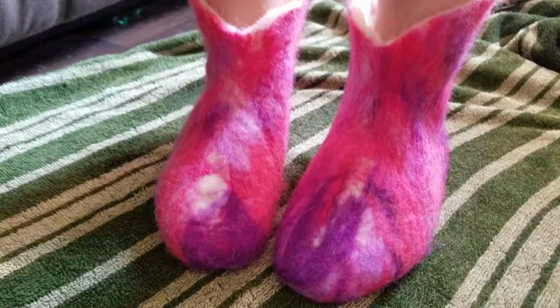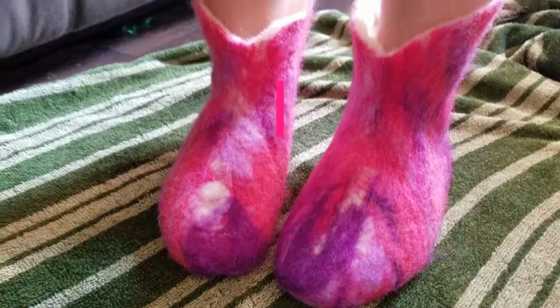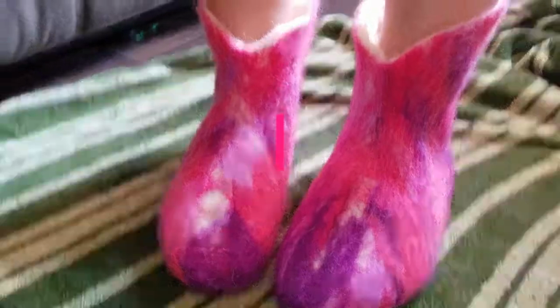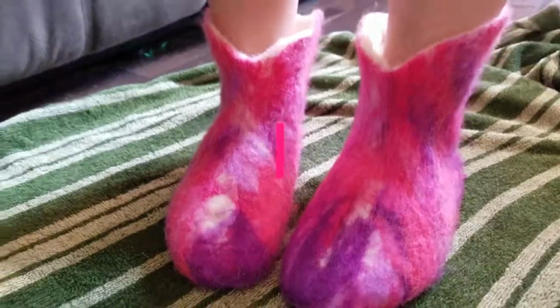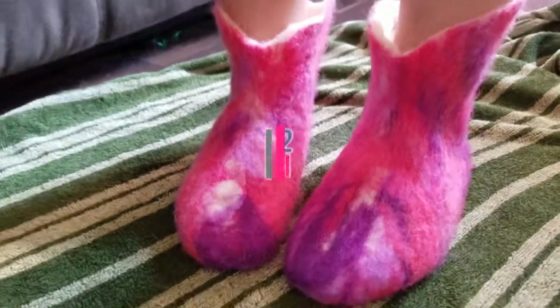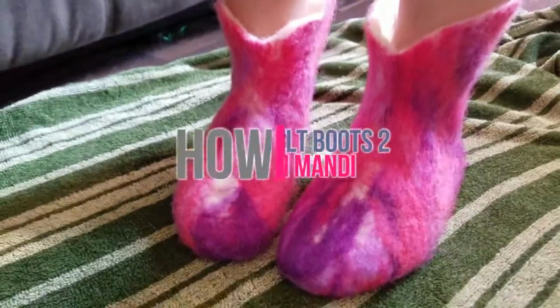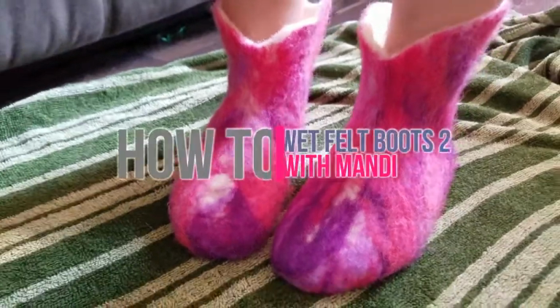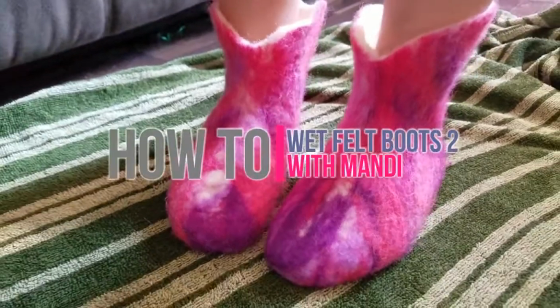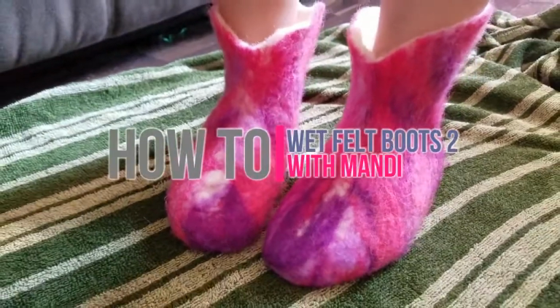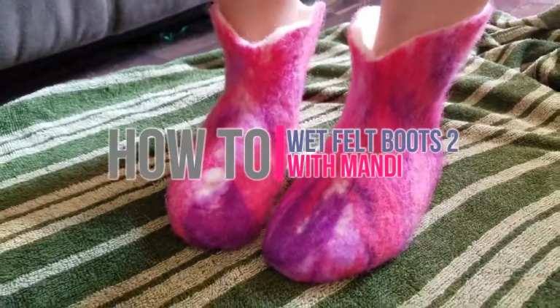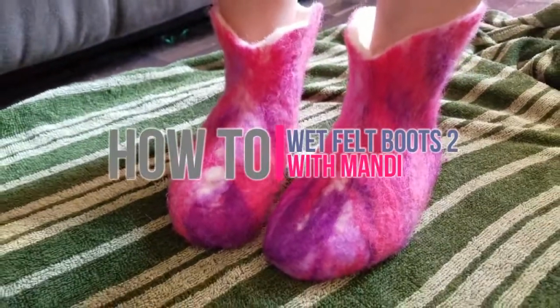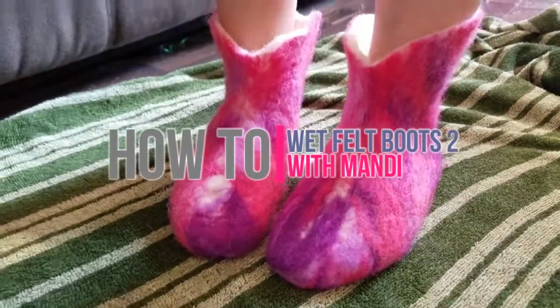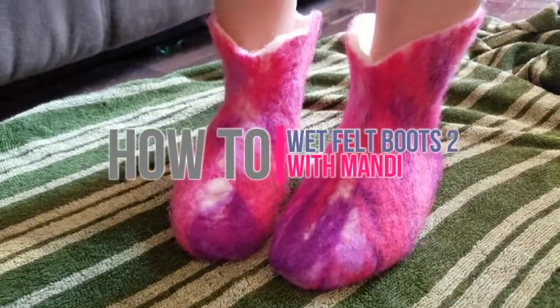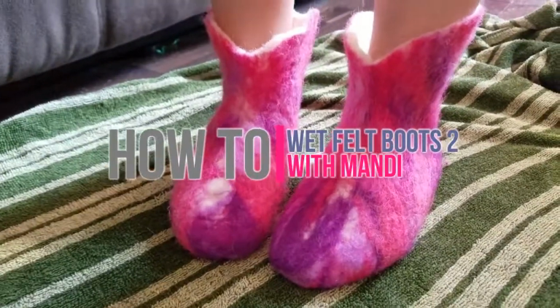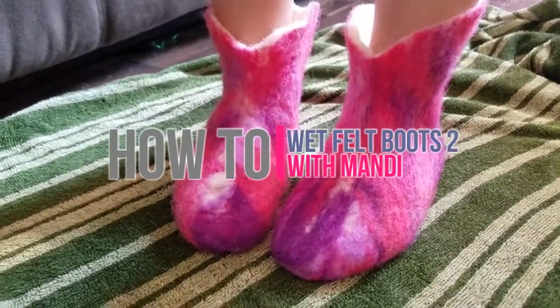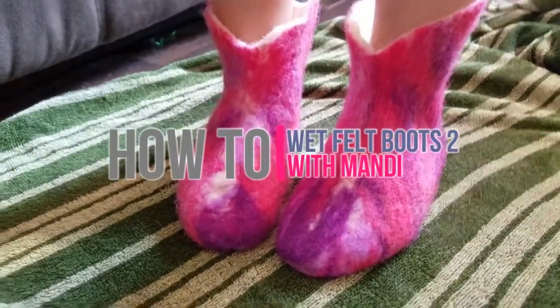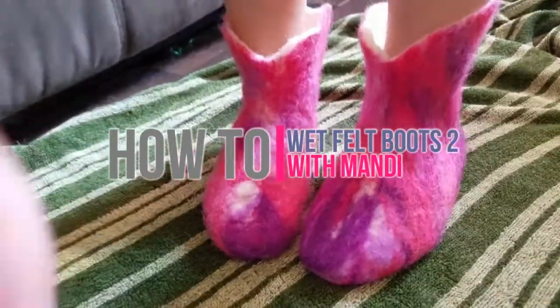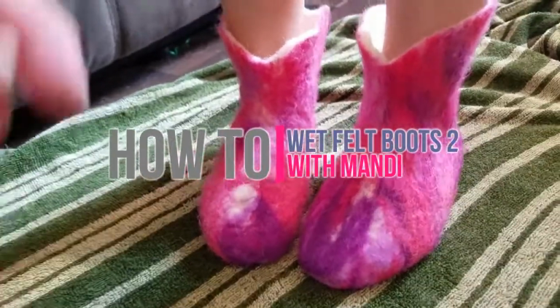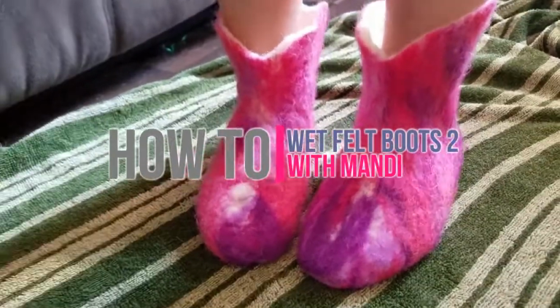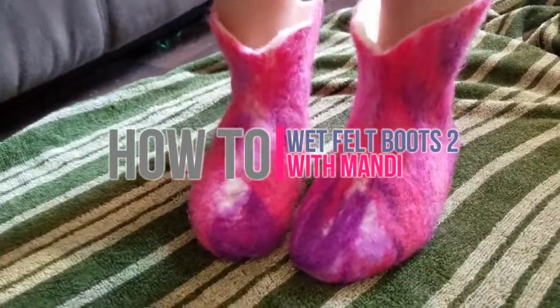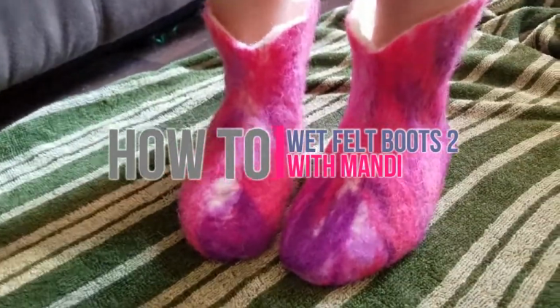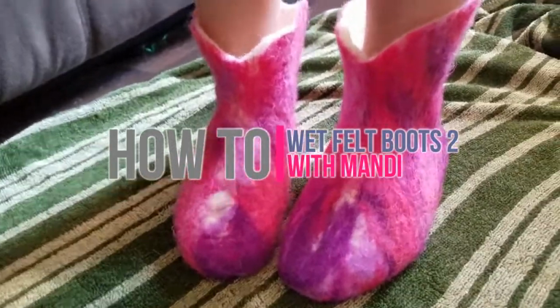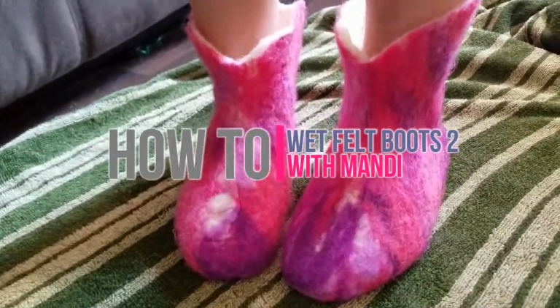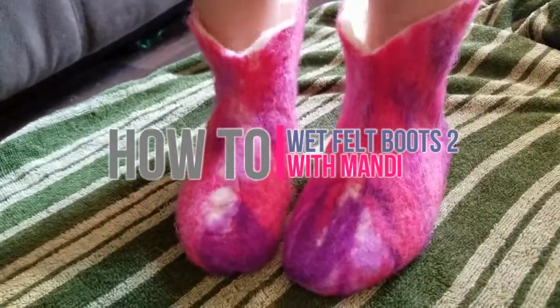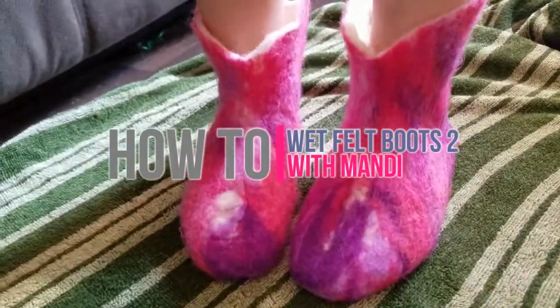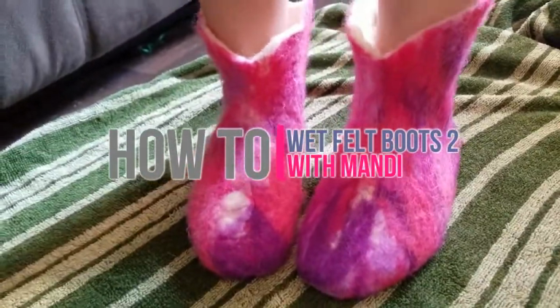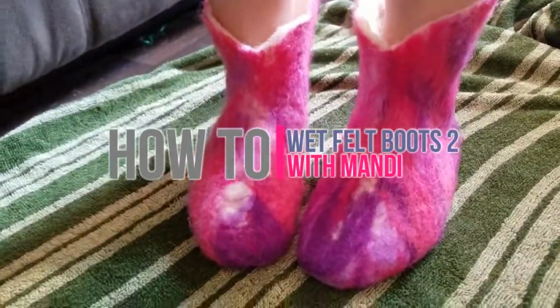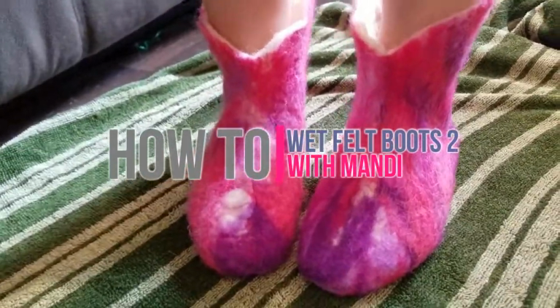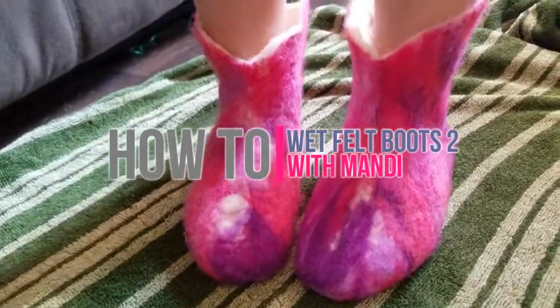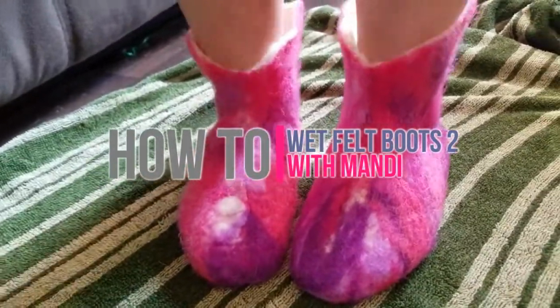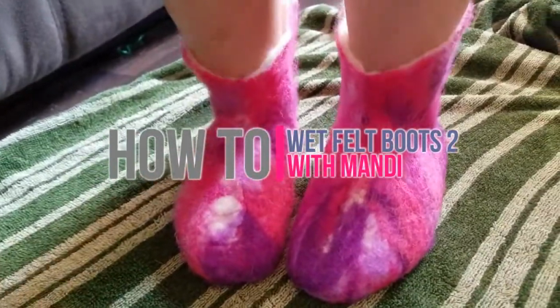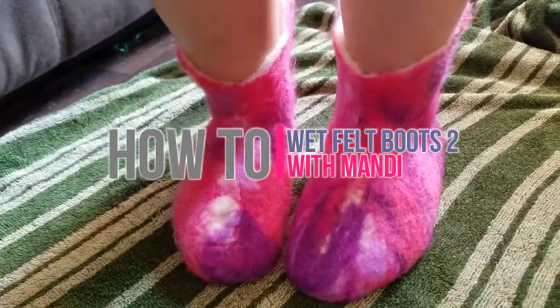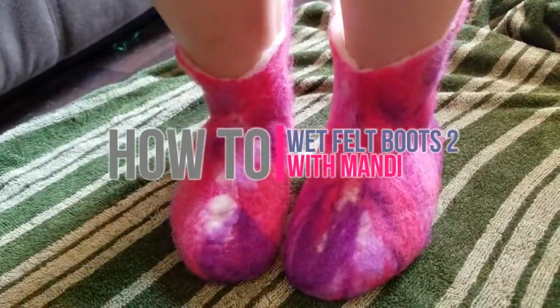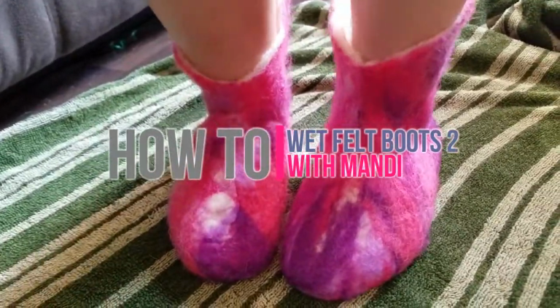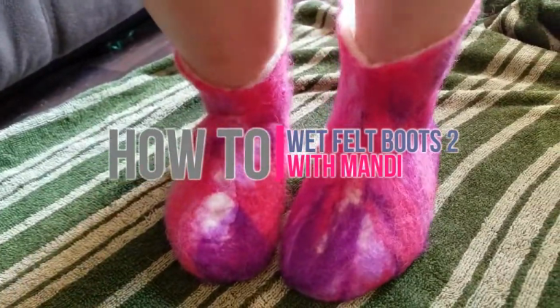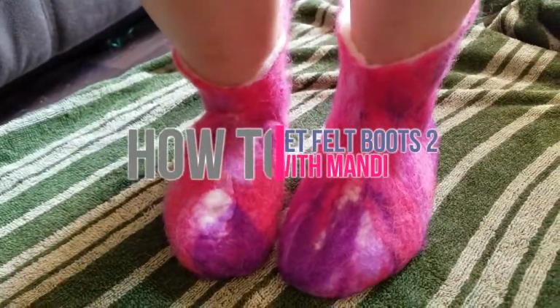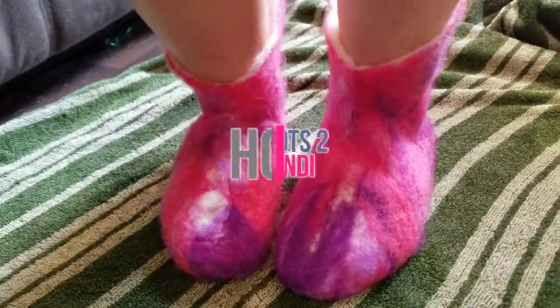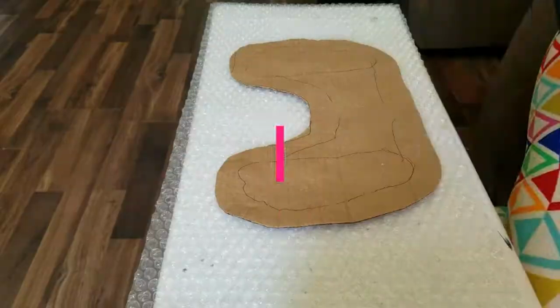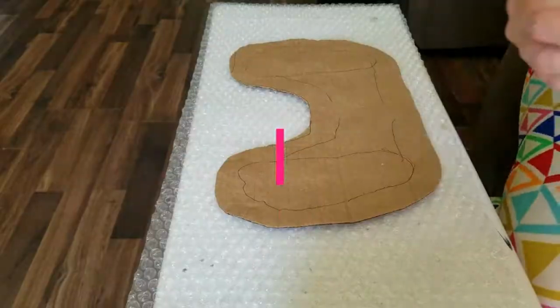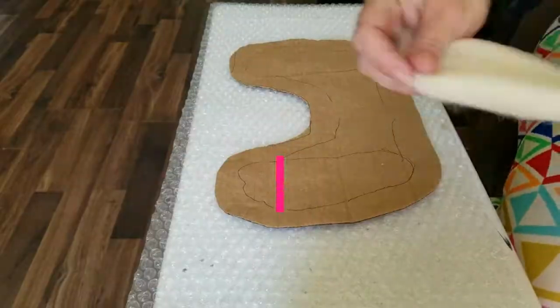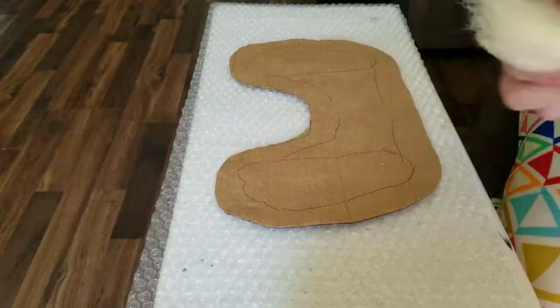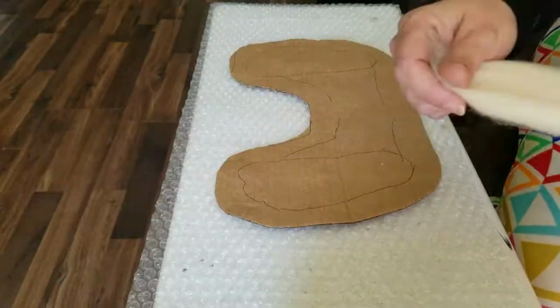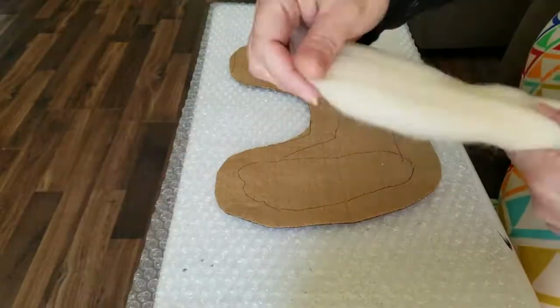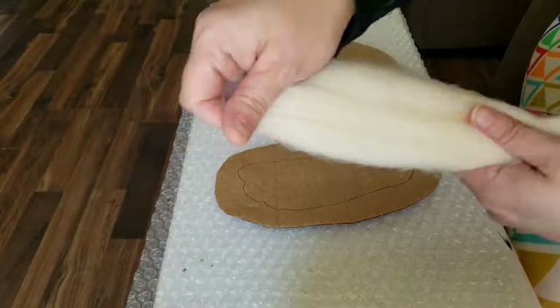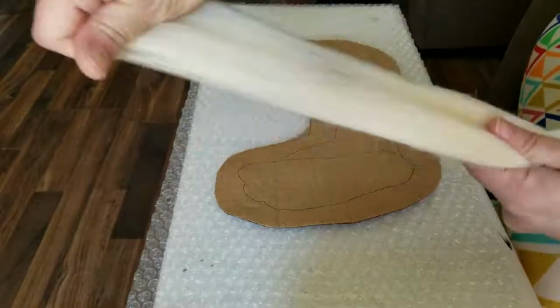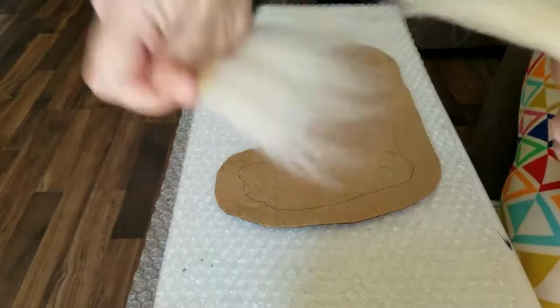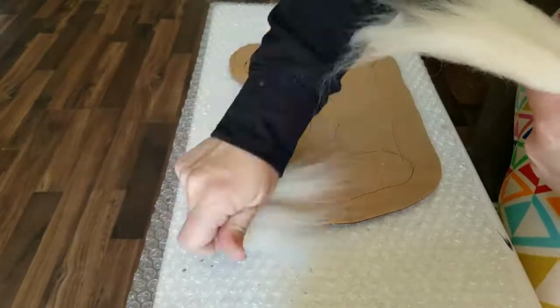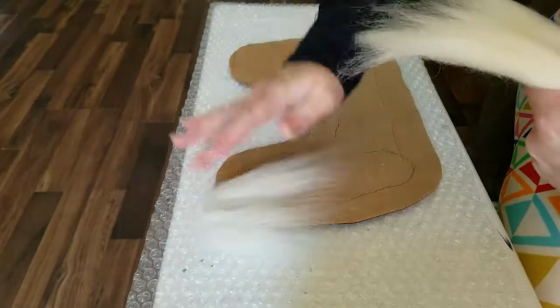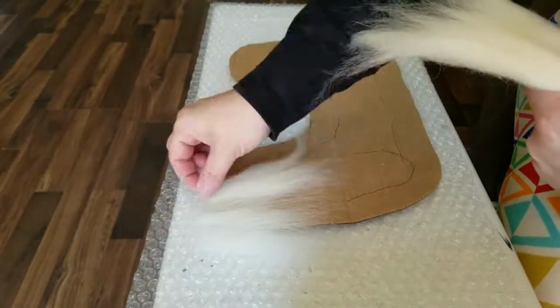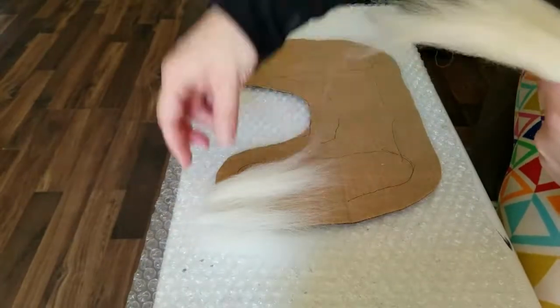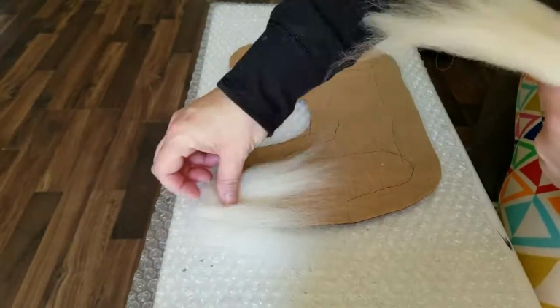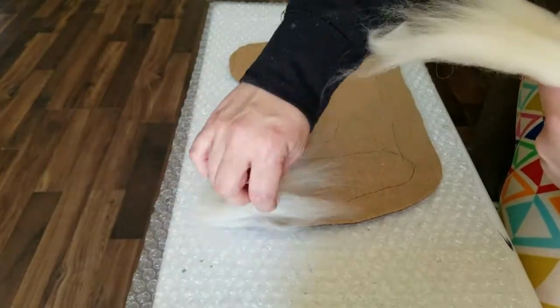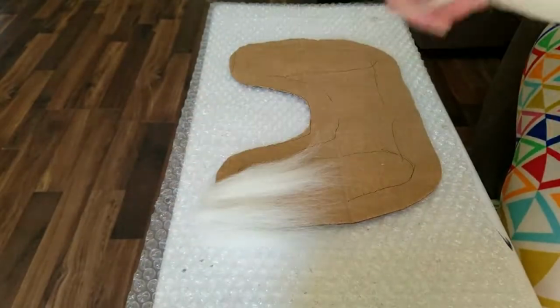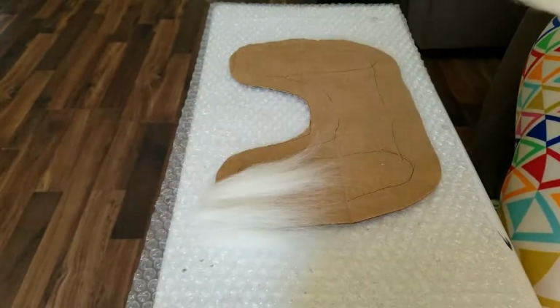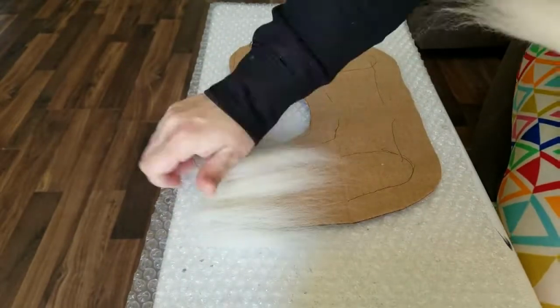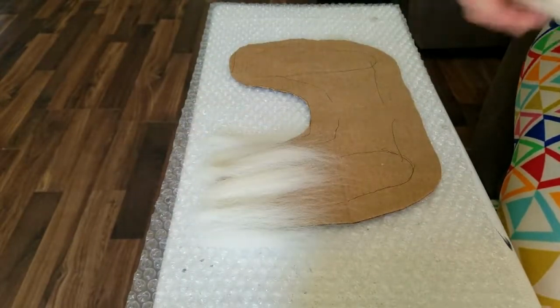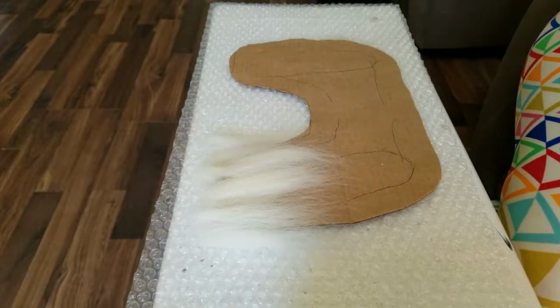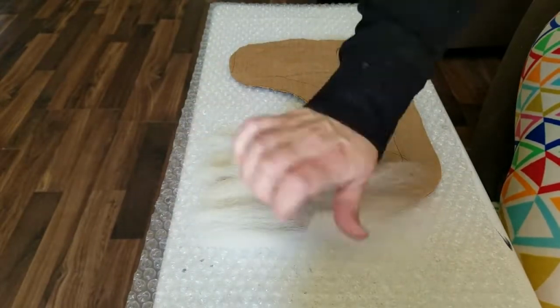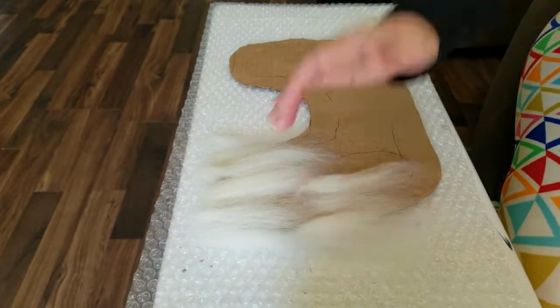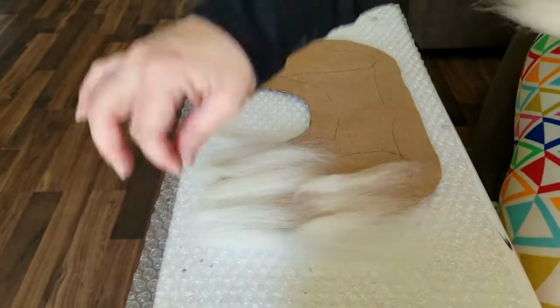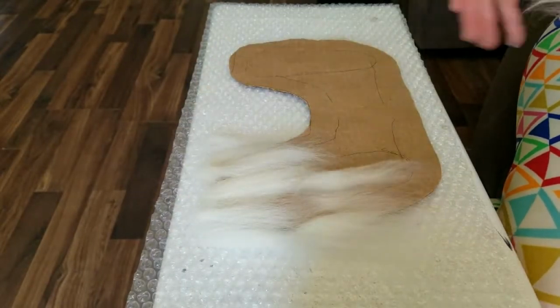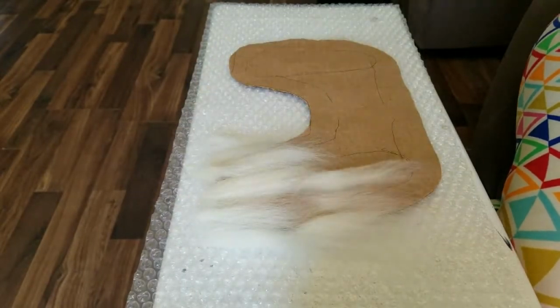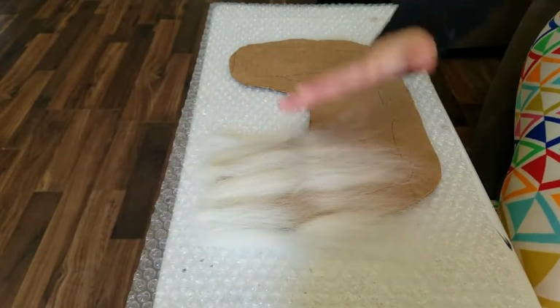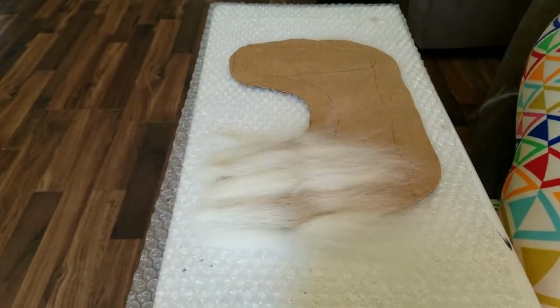How to with Mandy, where you can learn a thing or two.